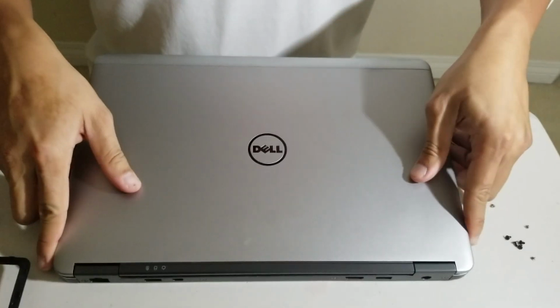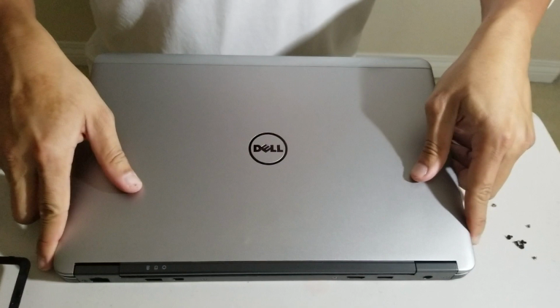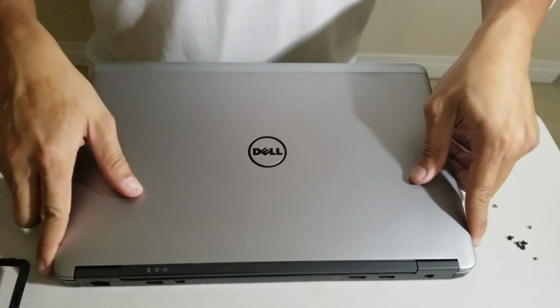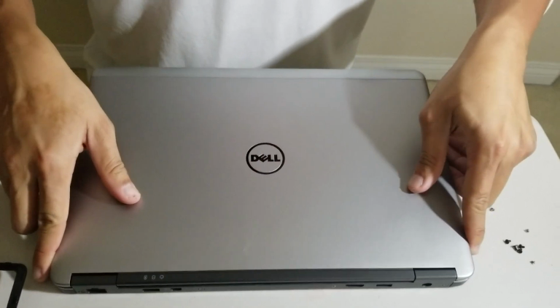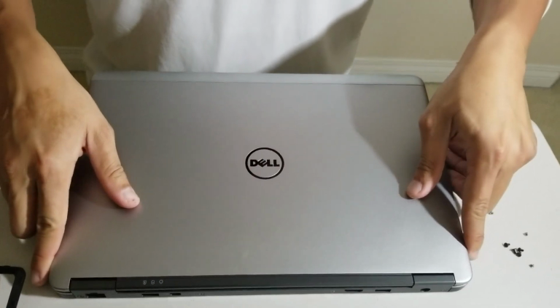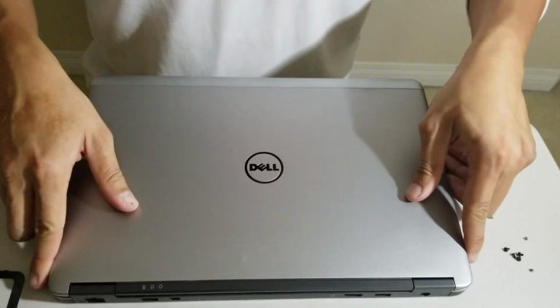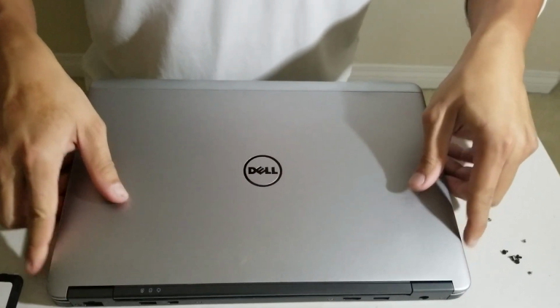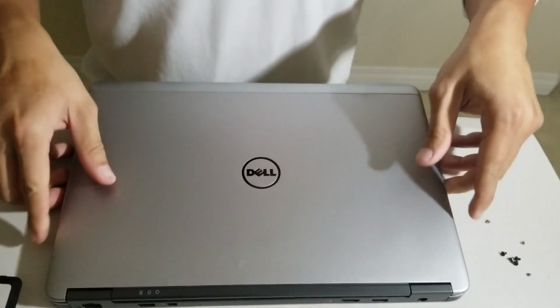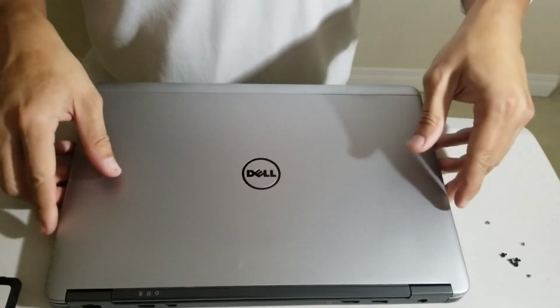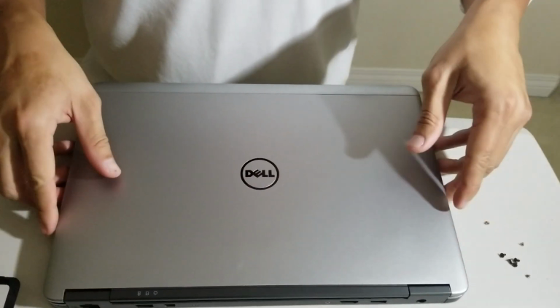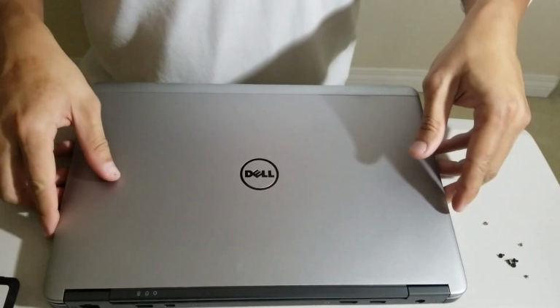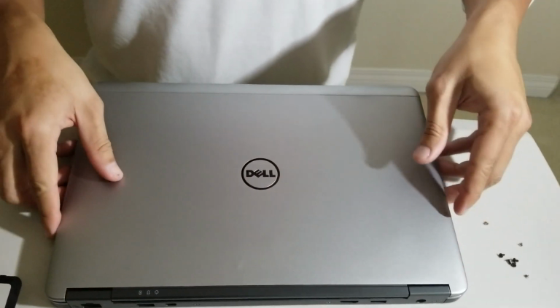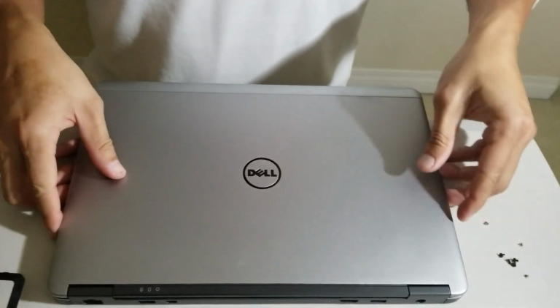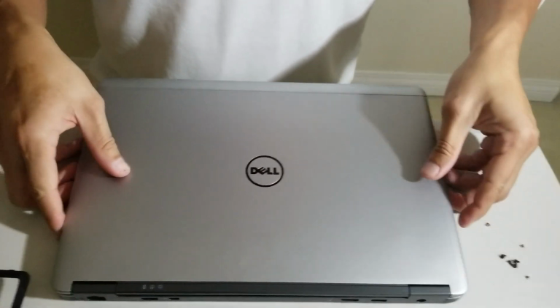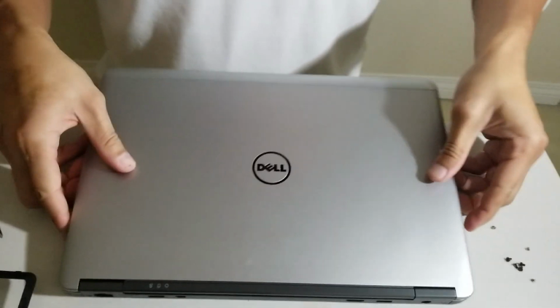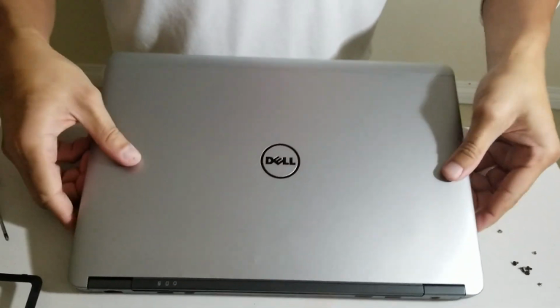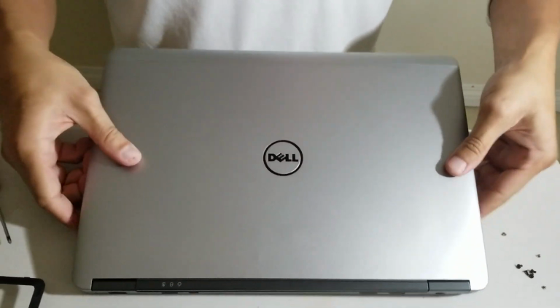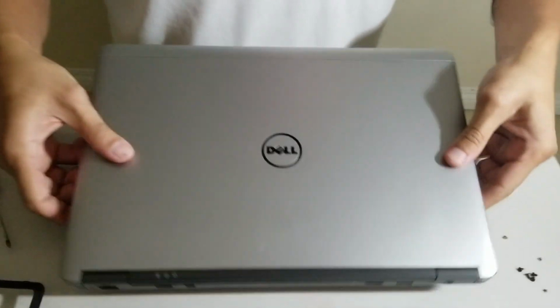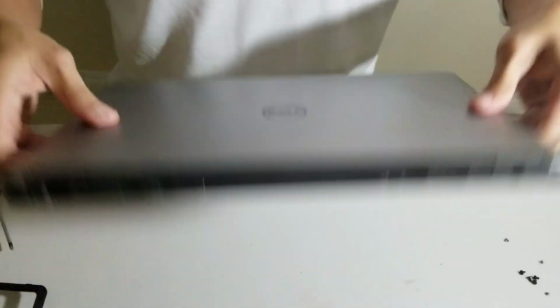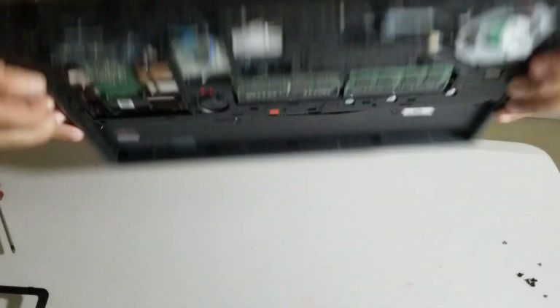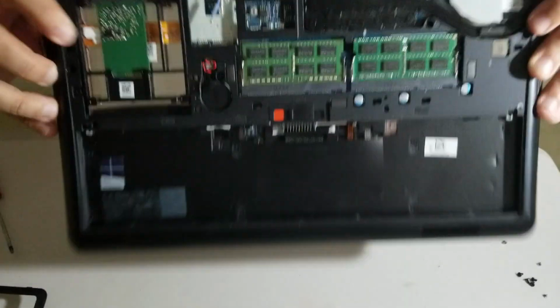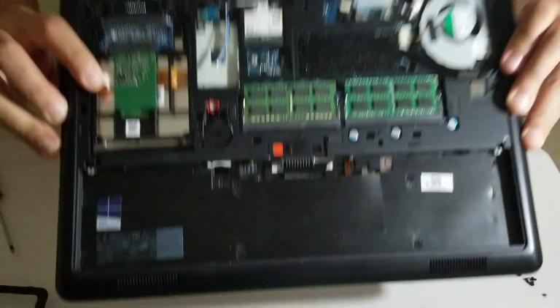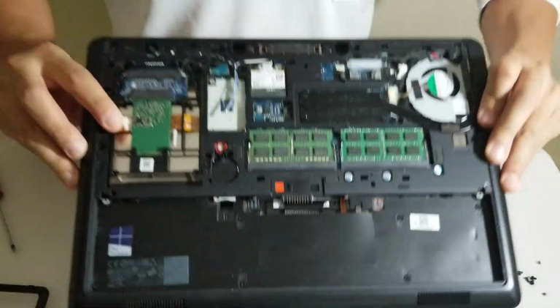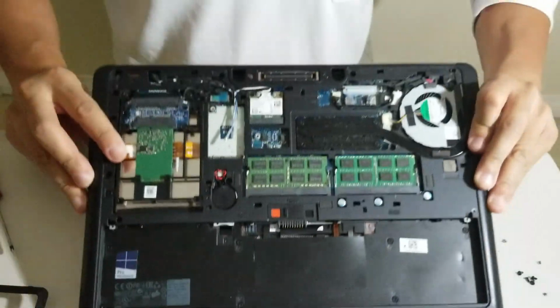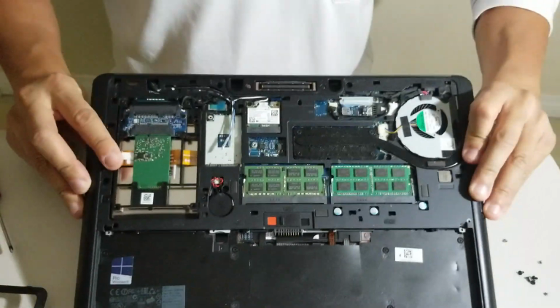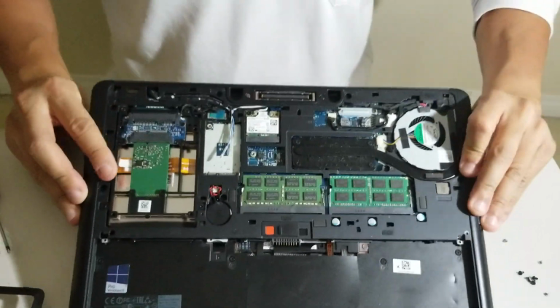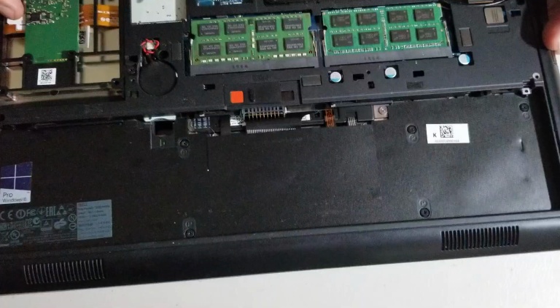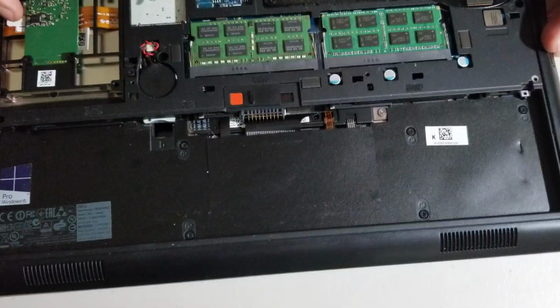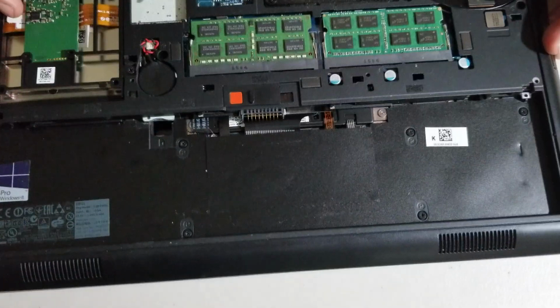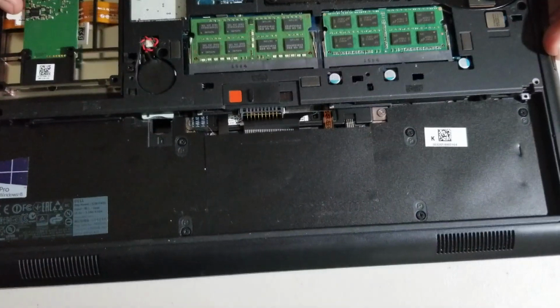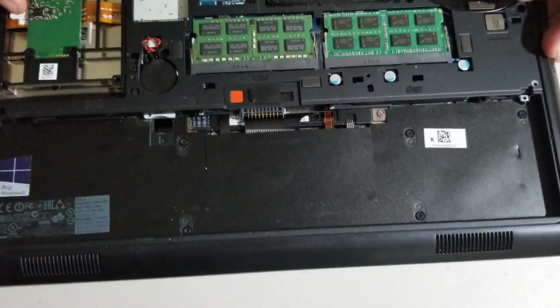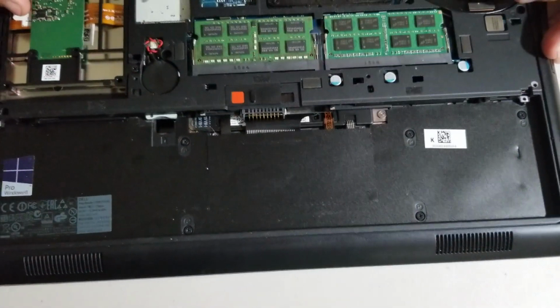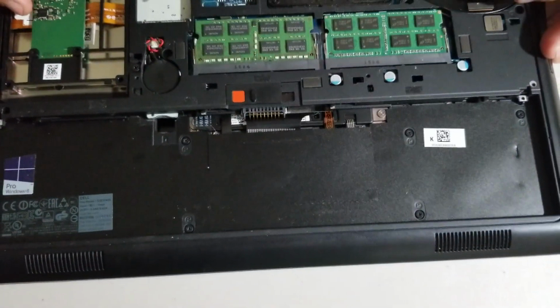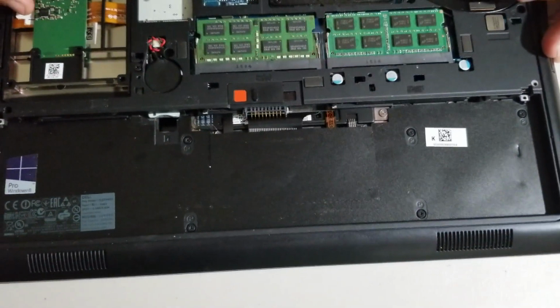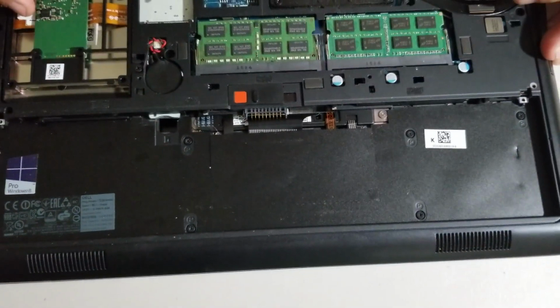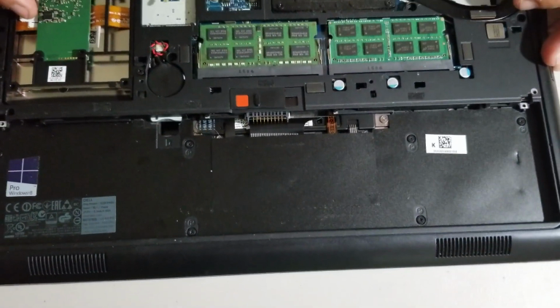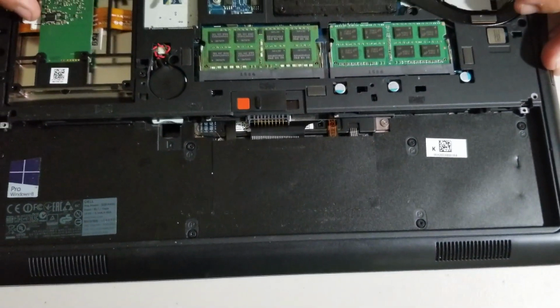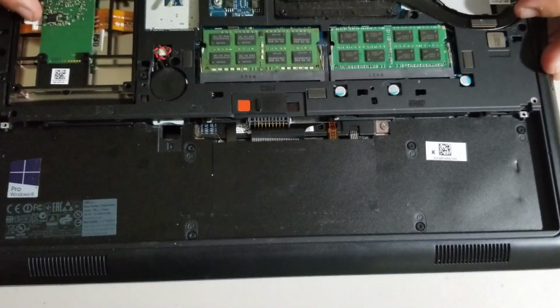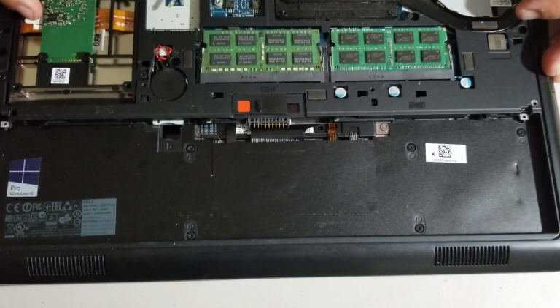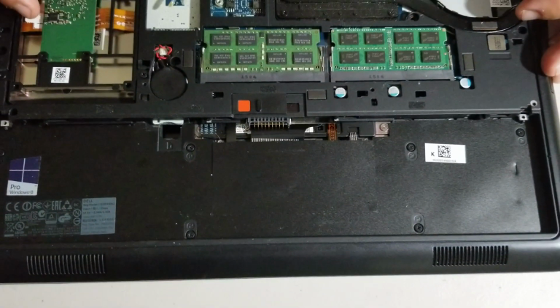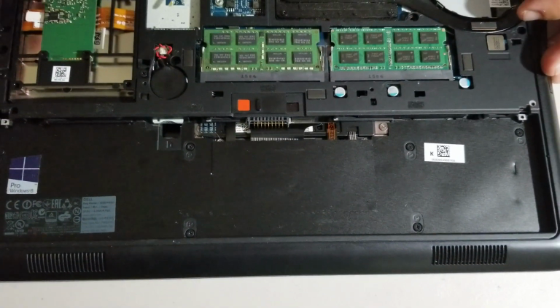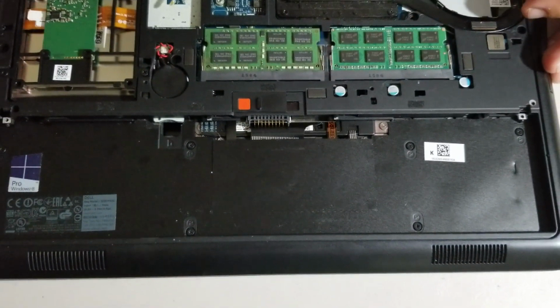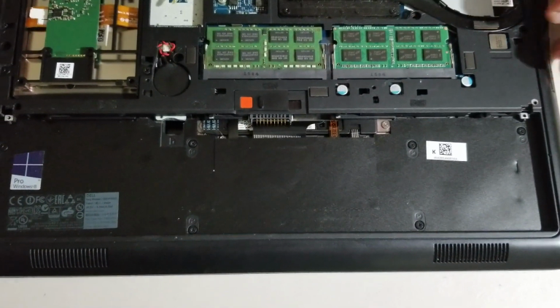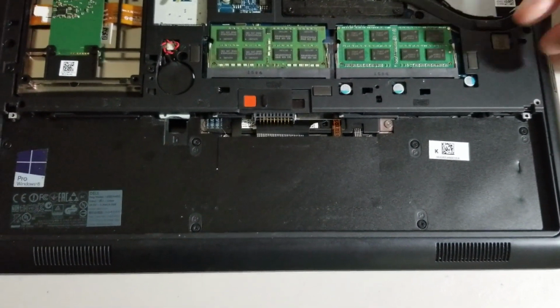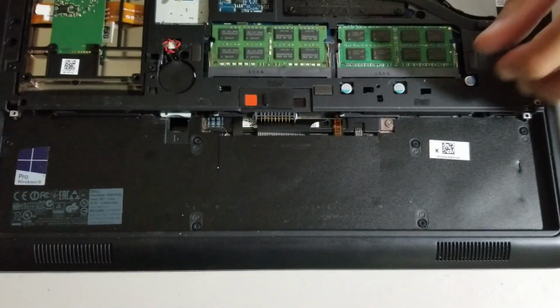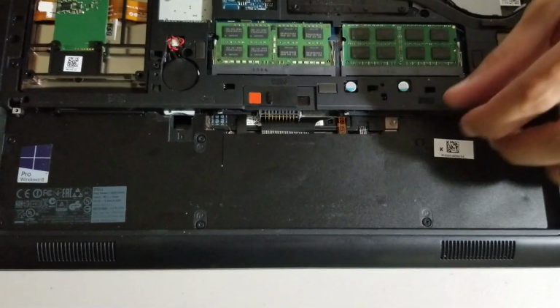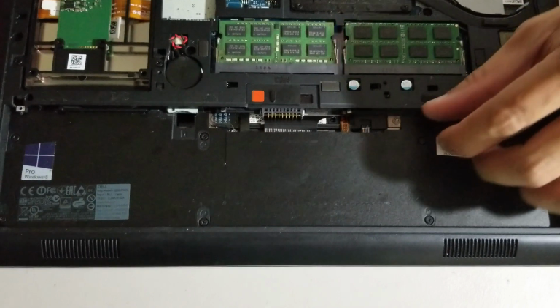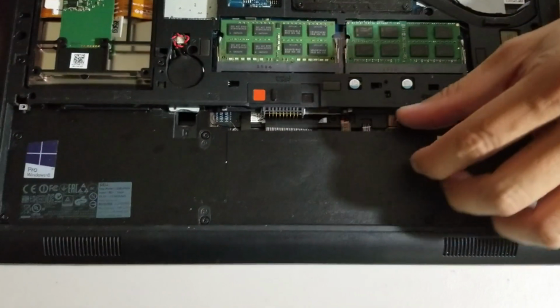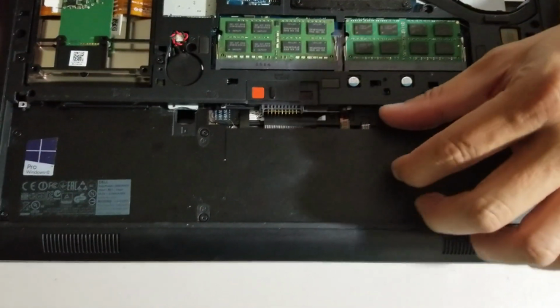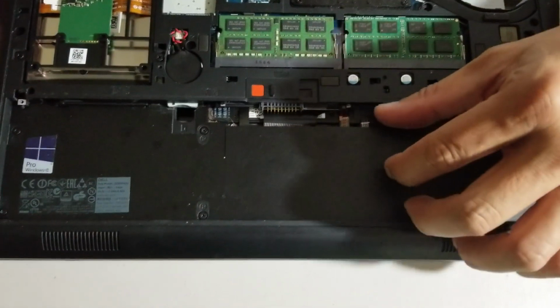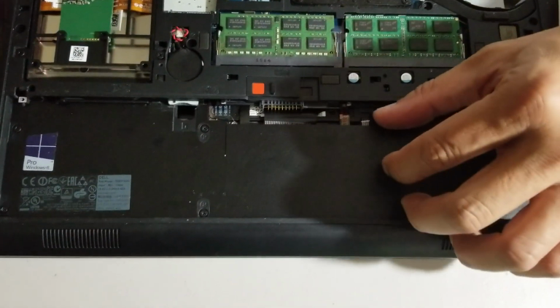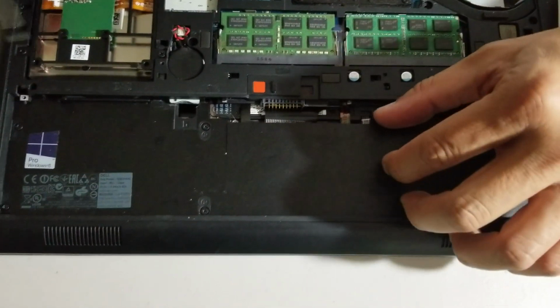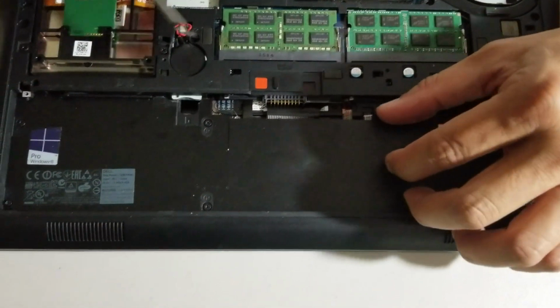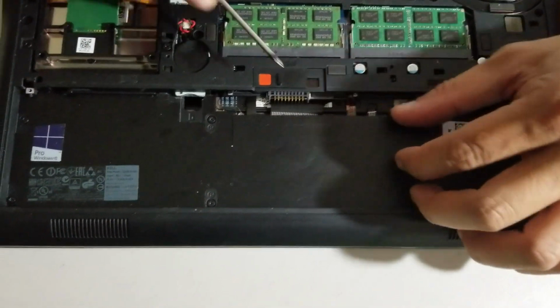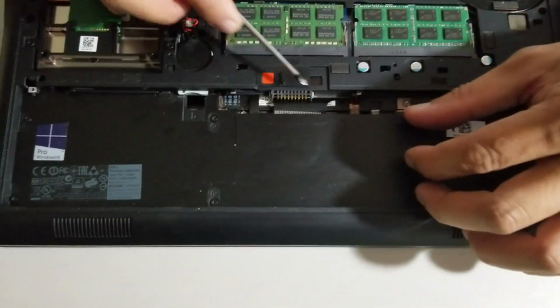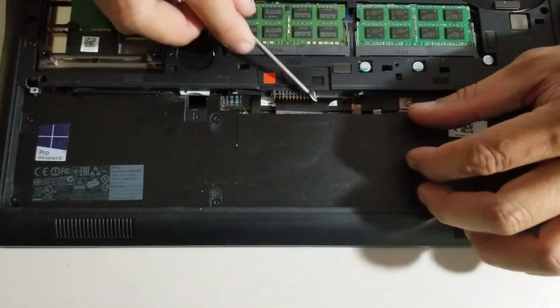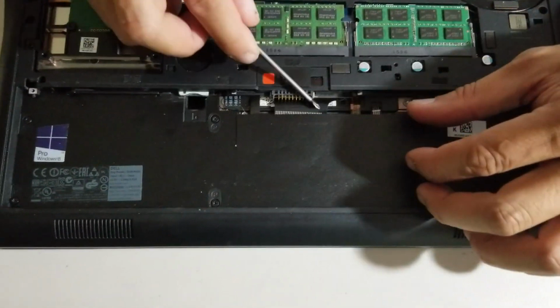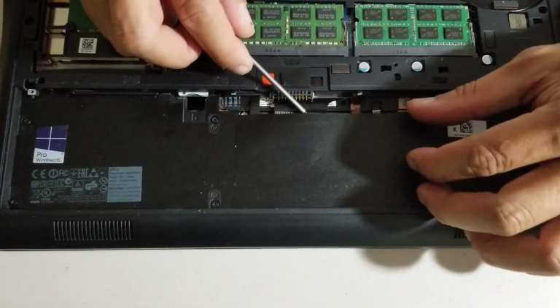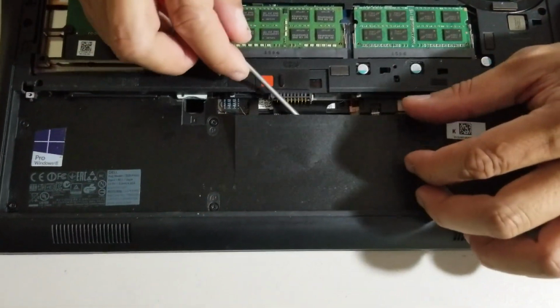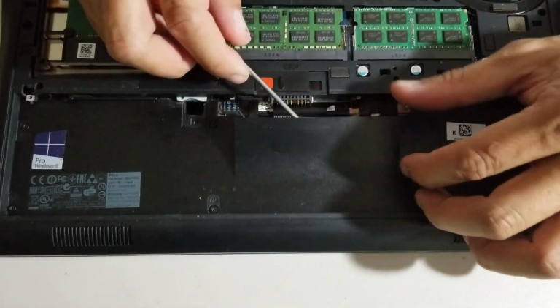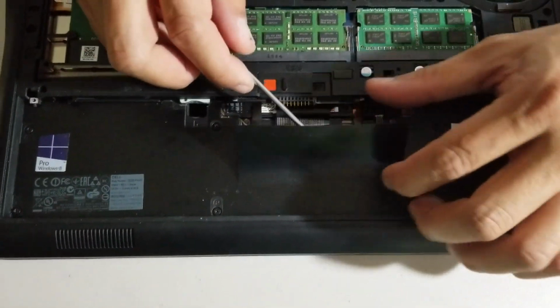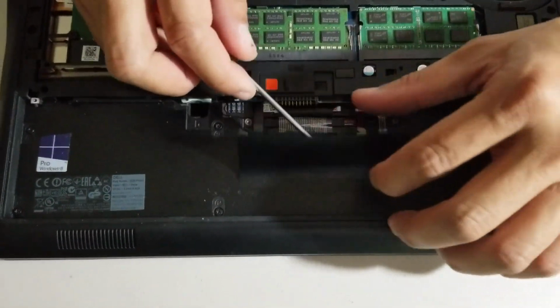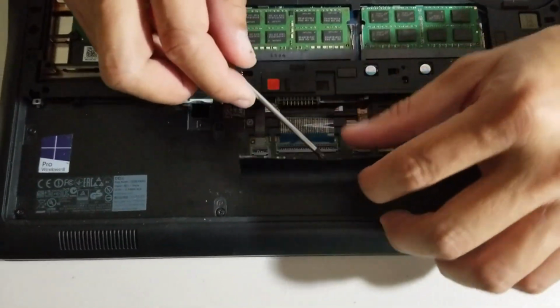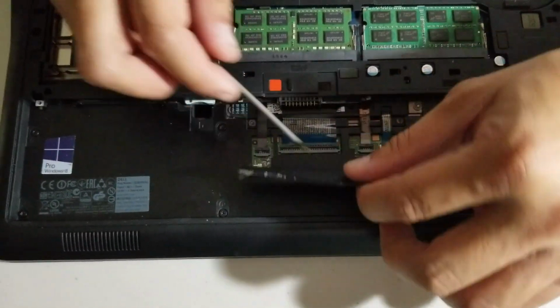Then, turn the laptop over. Then, disconnect the four cables.